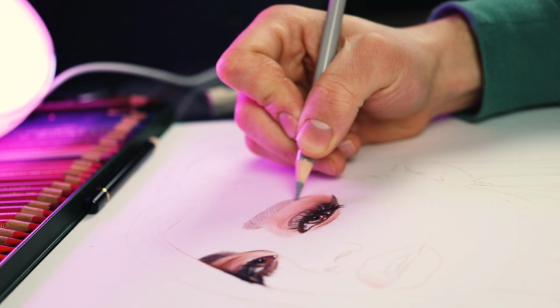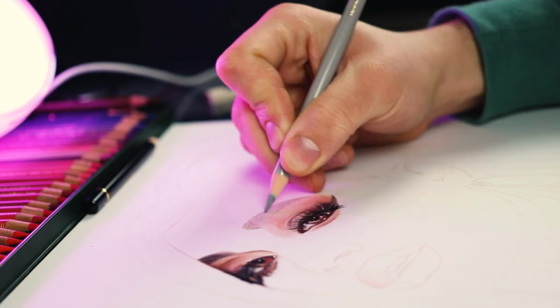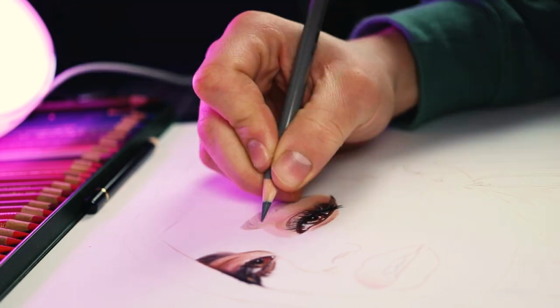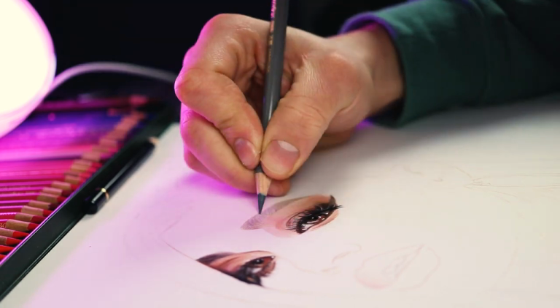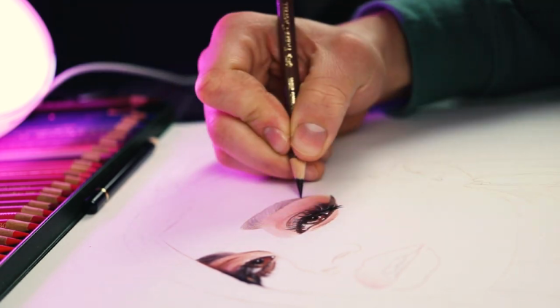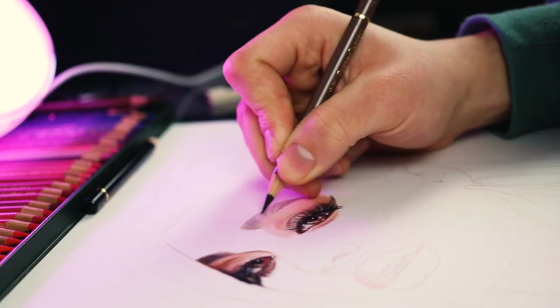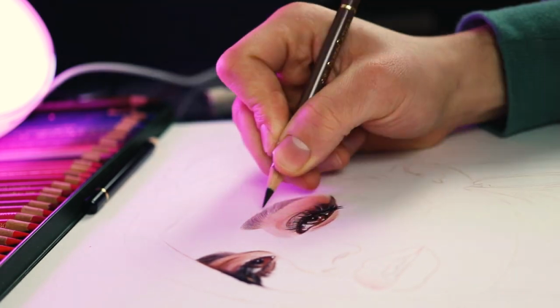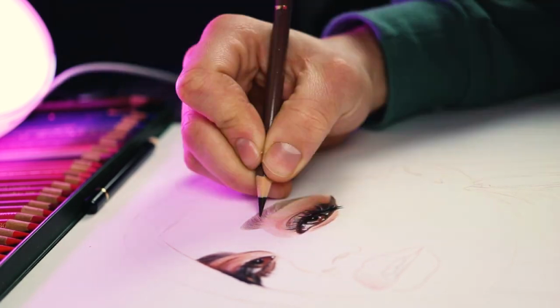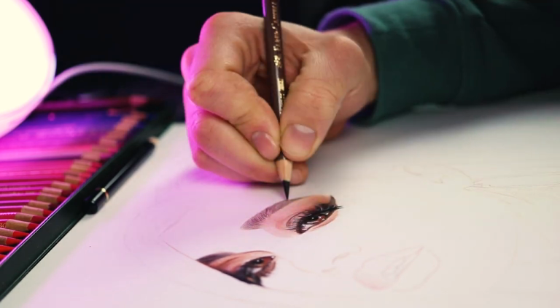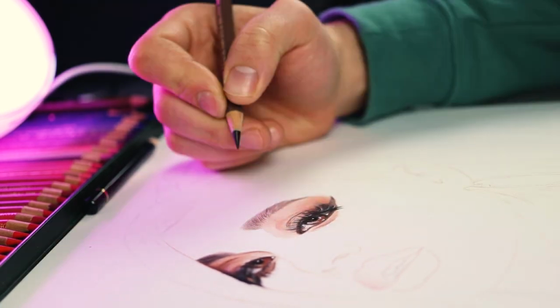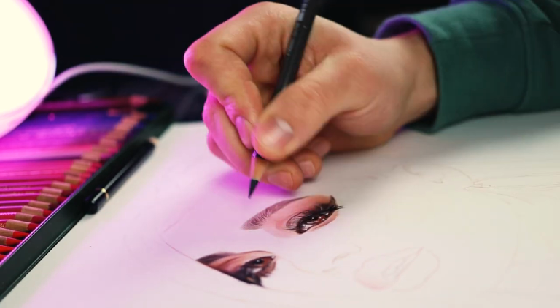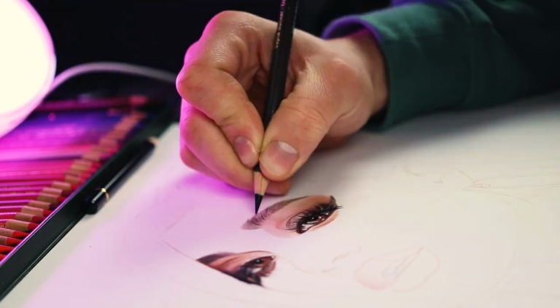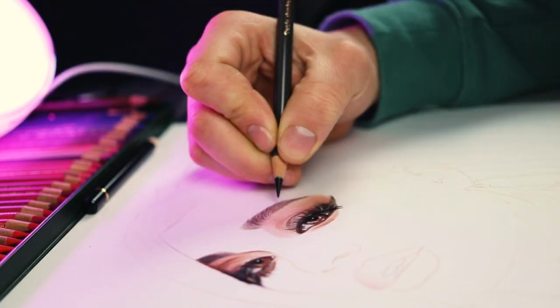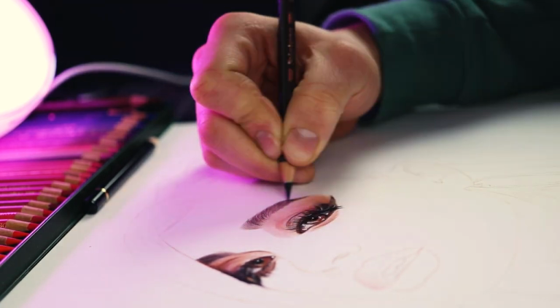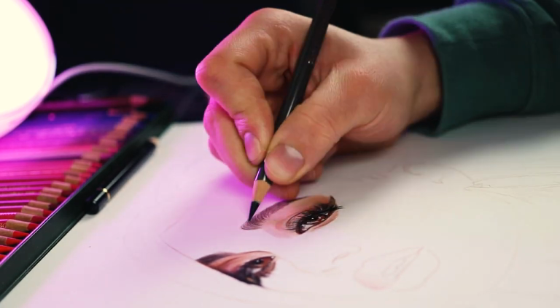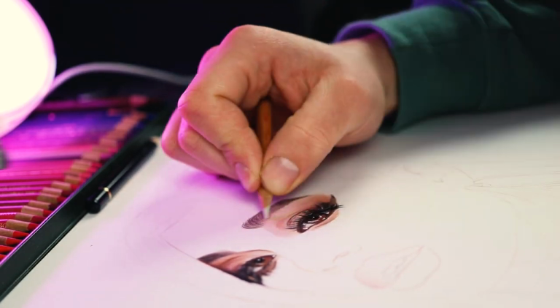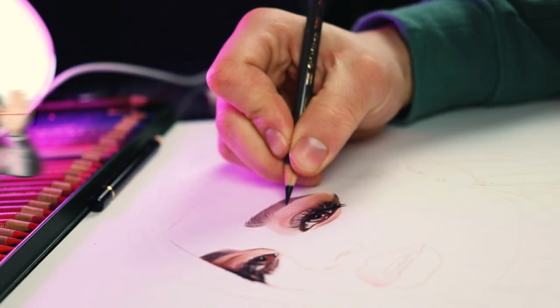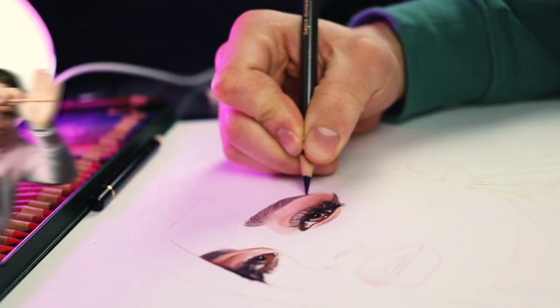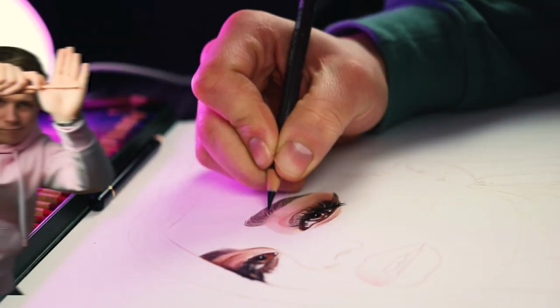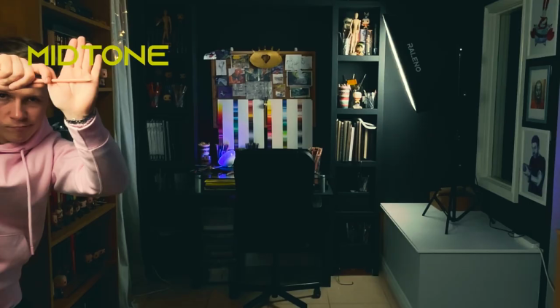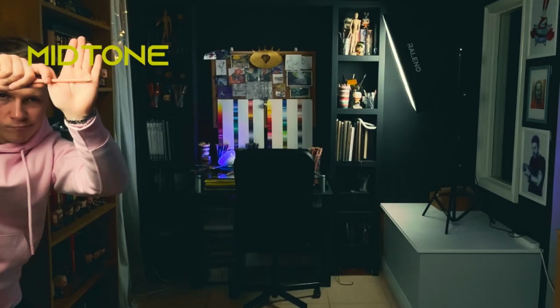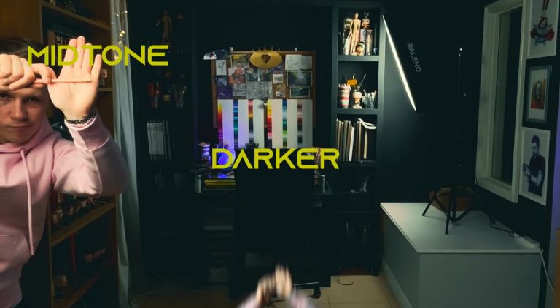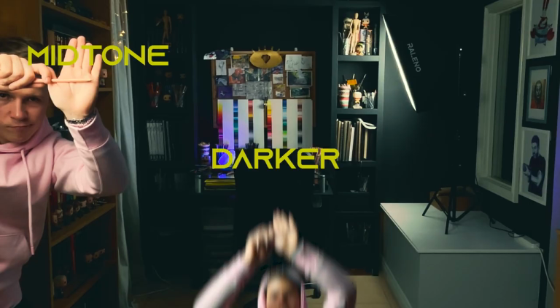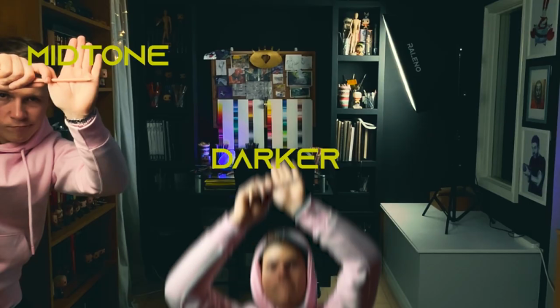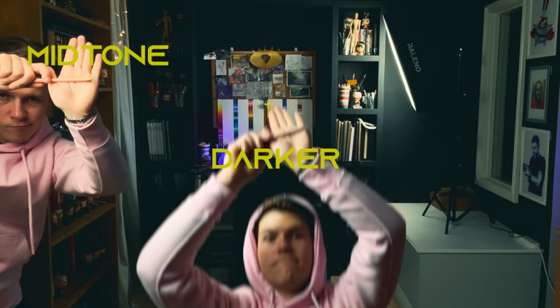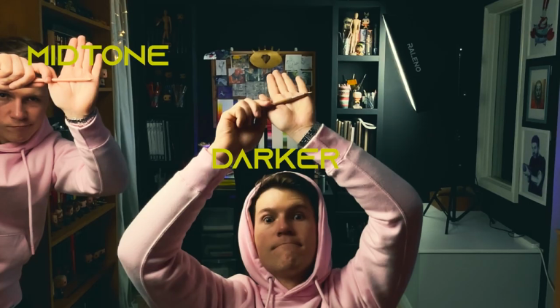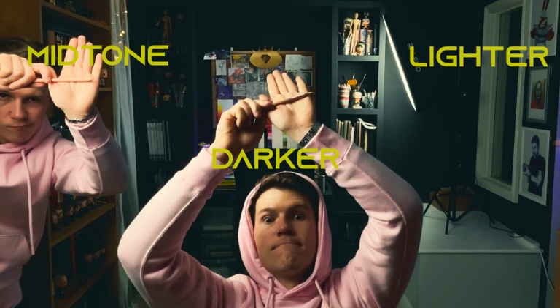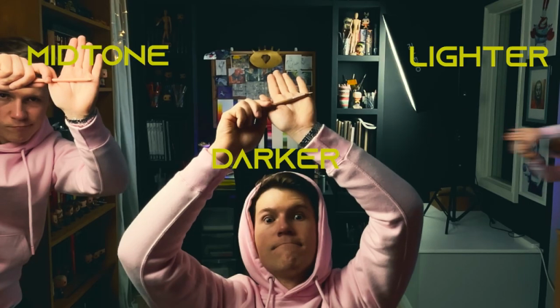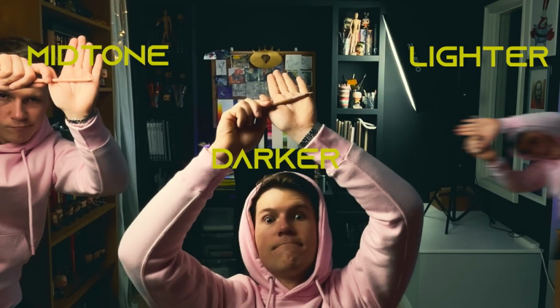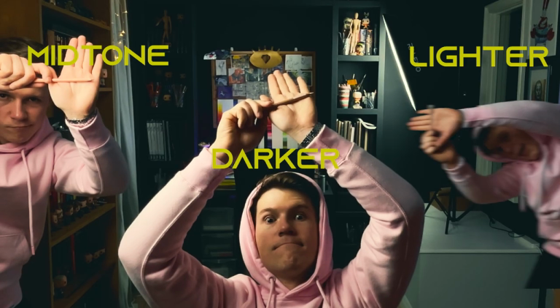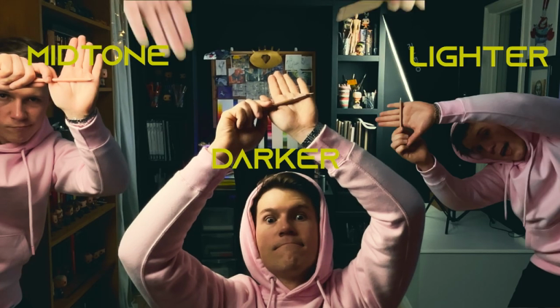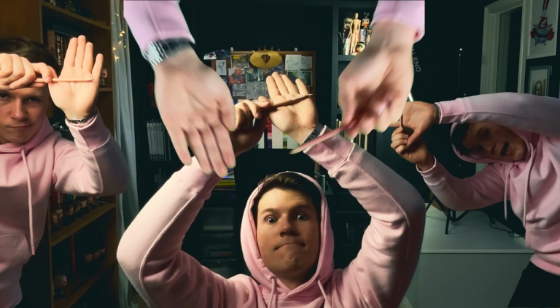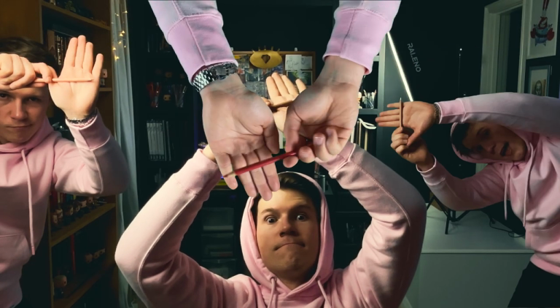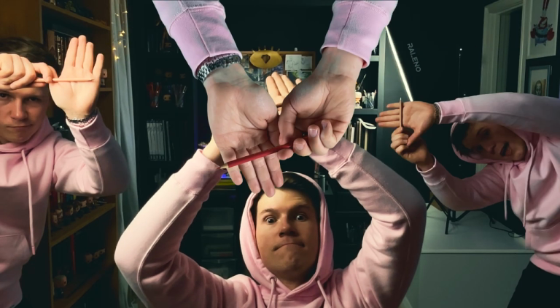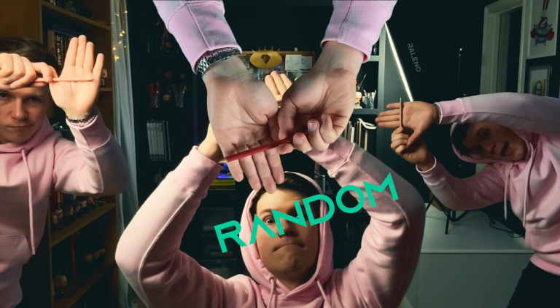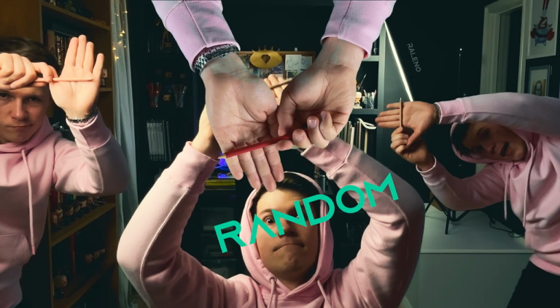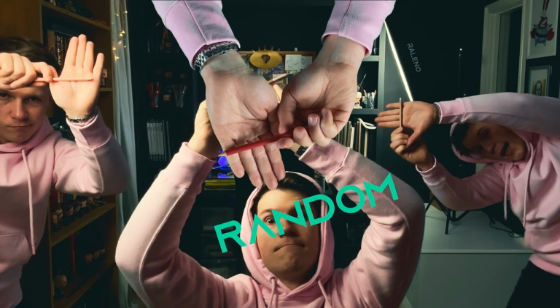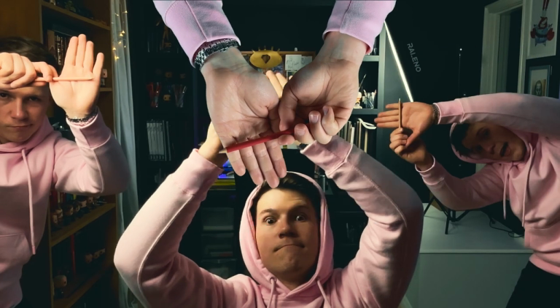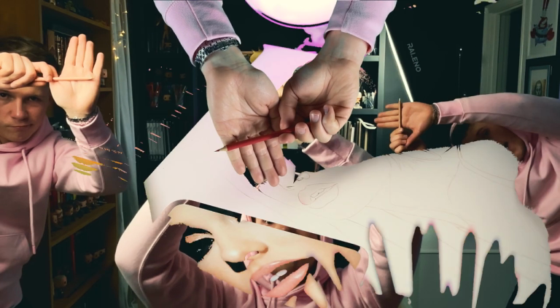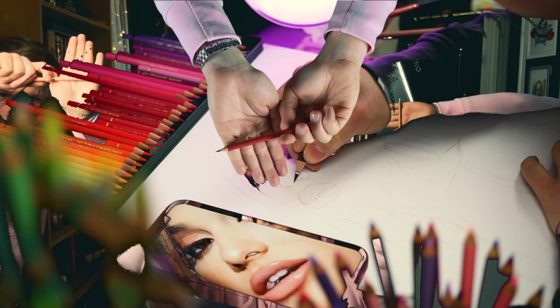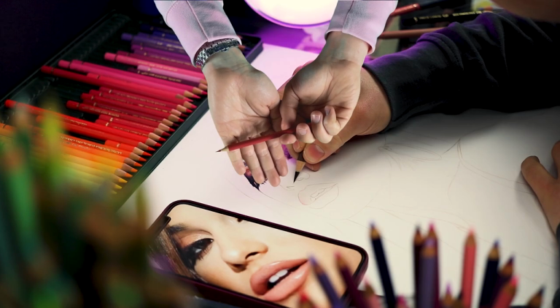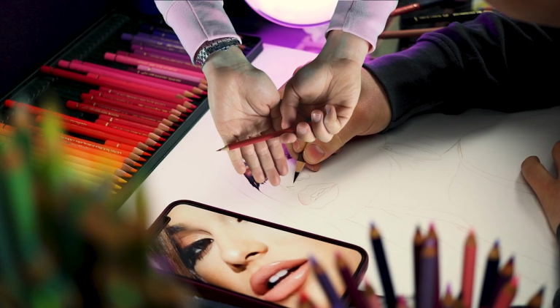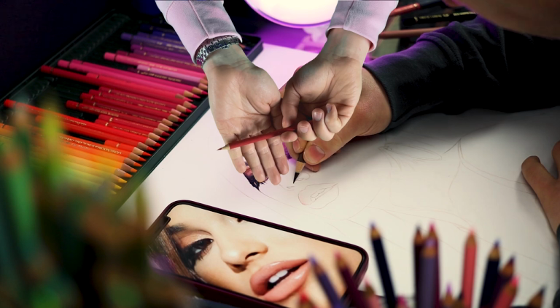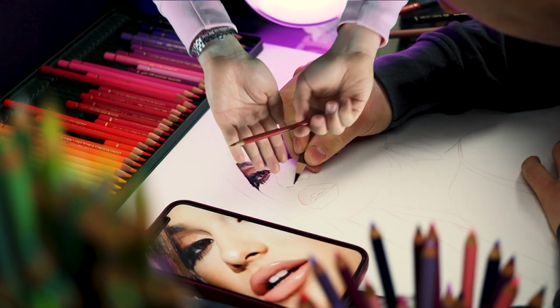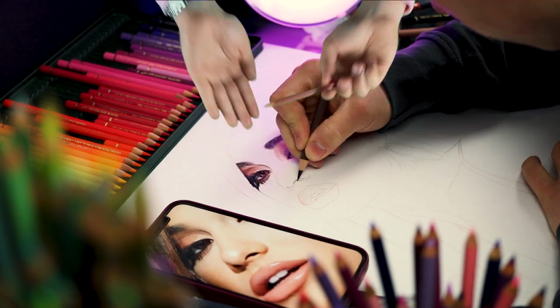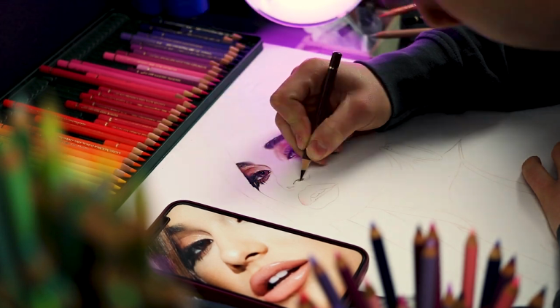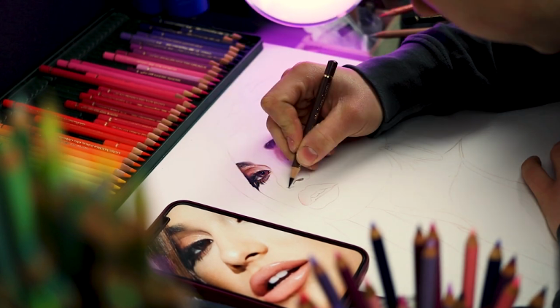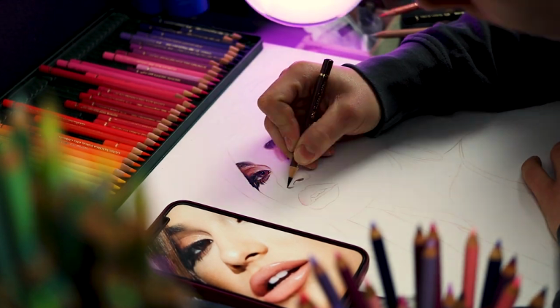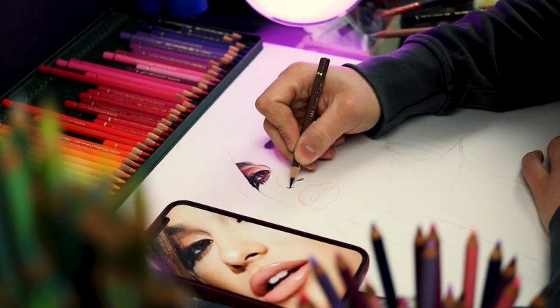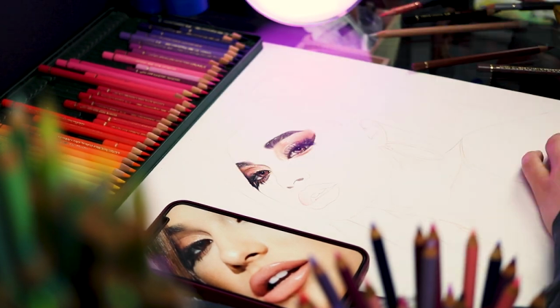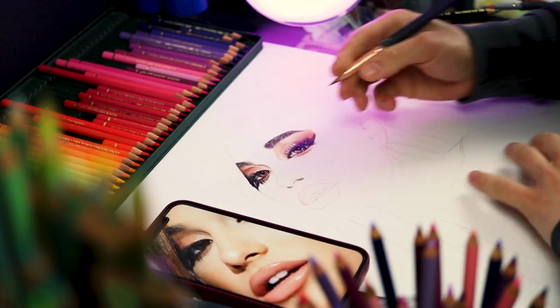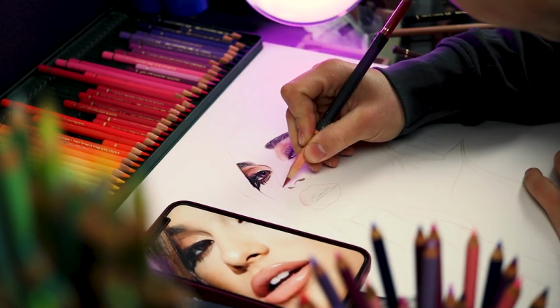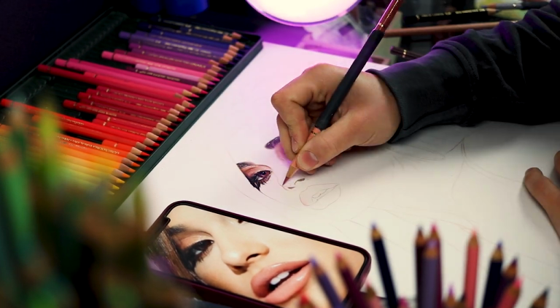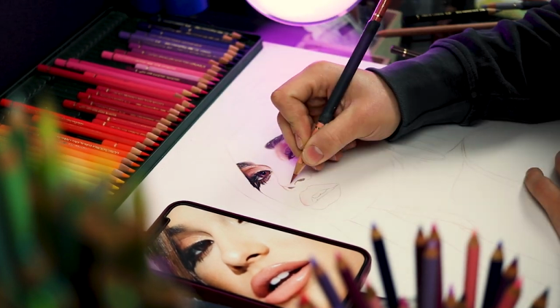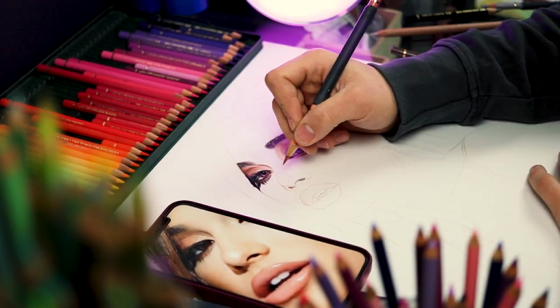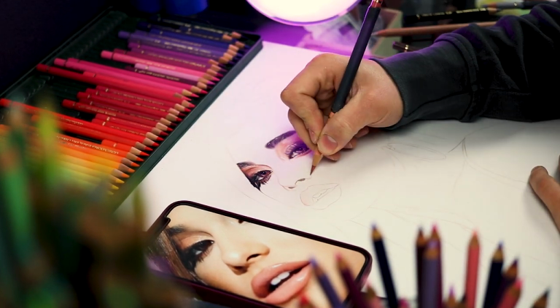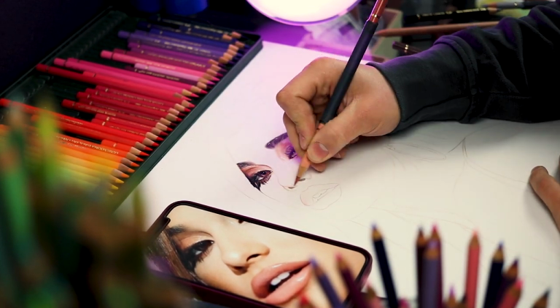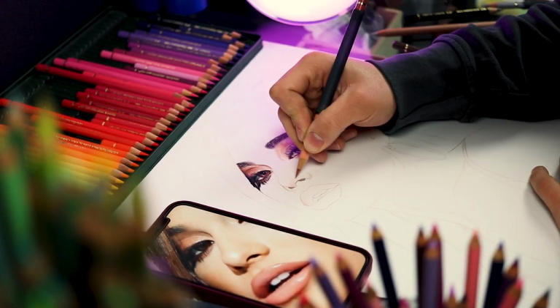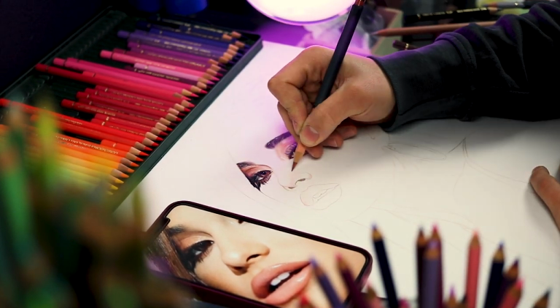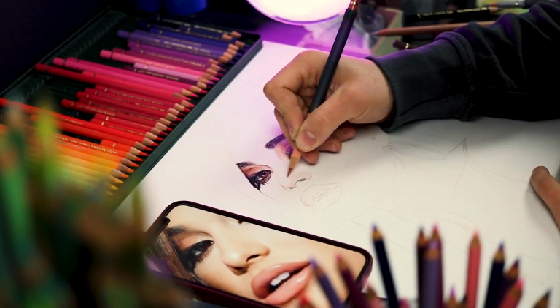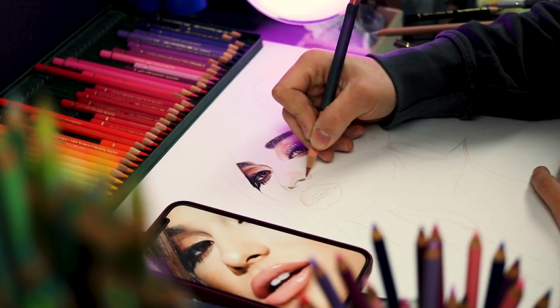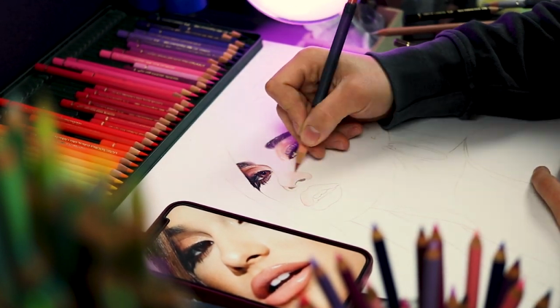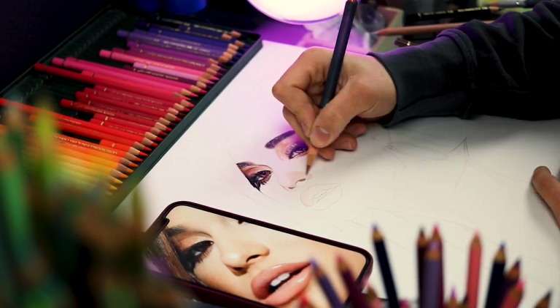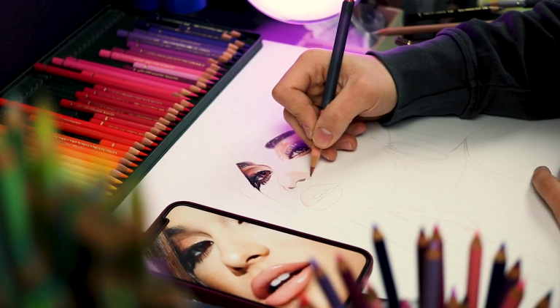If you want to get better at shading, pick a mid-tone, a darker, a lighter, and a random pencil and mix them together for an epic realistic look.